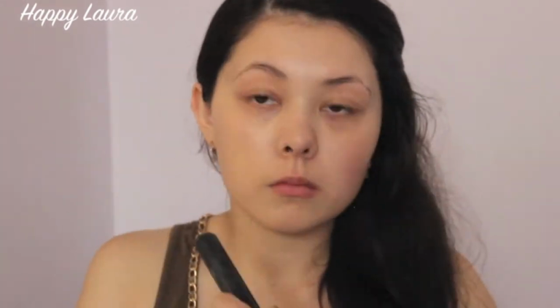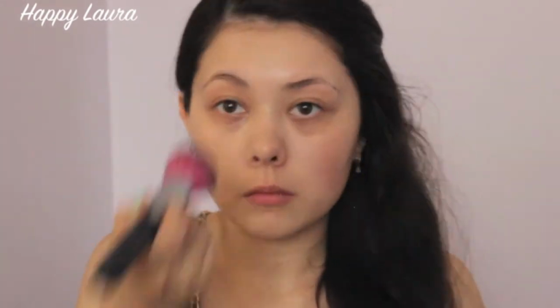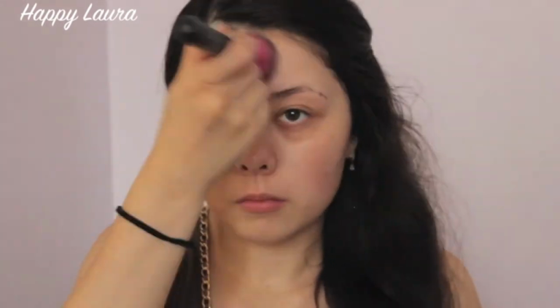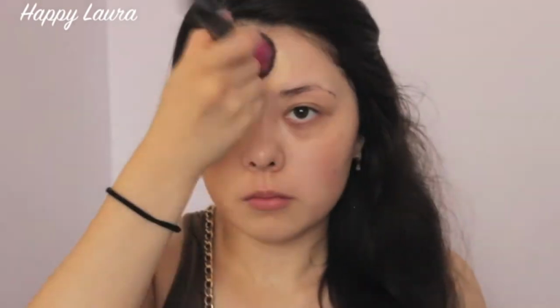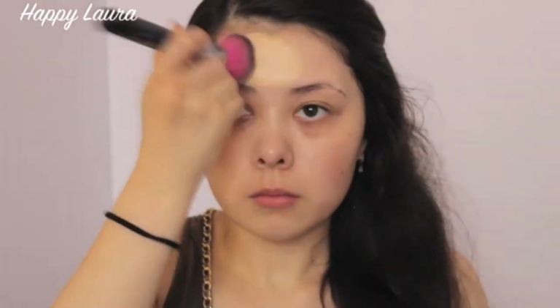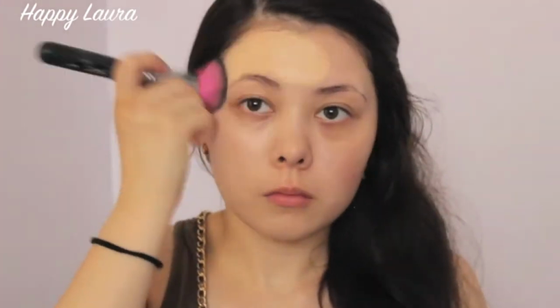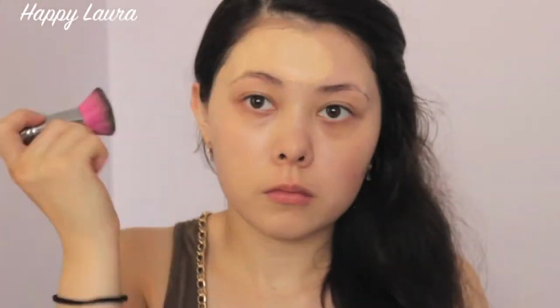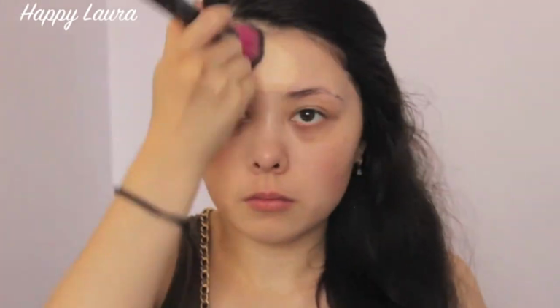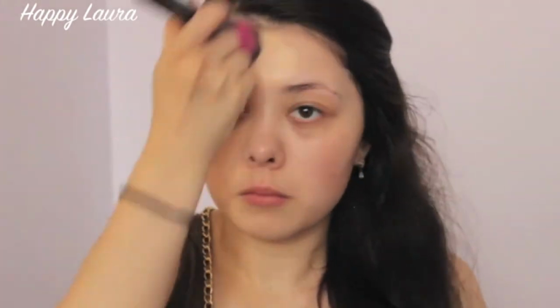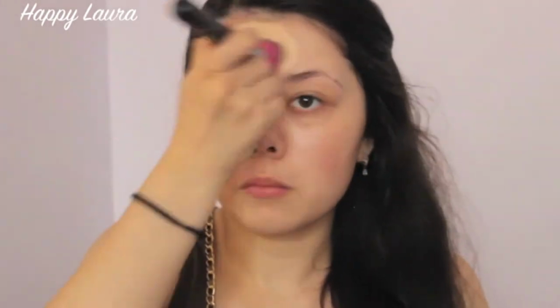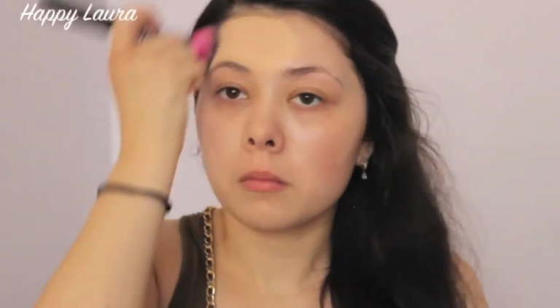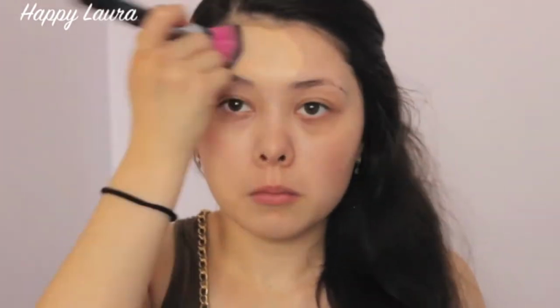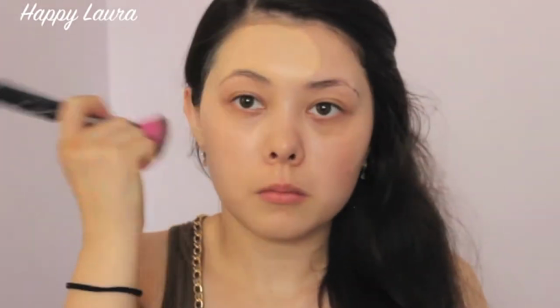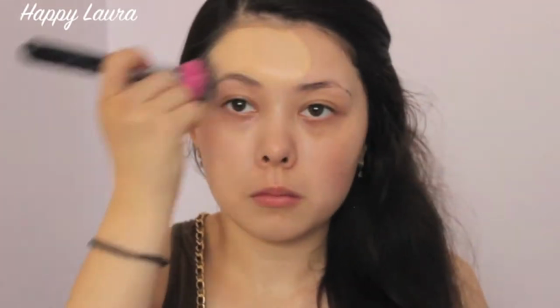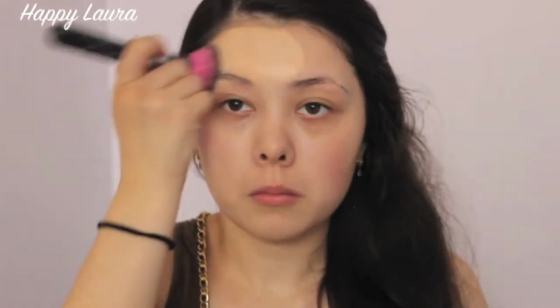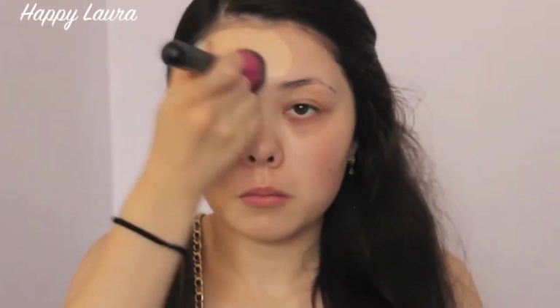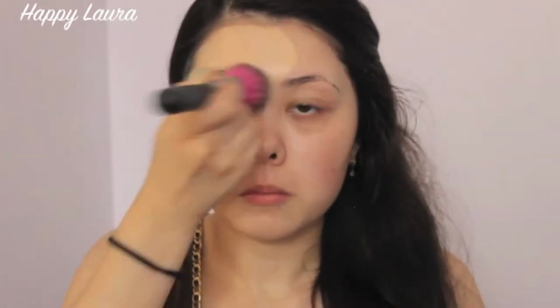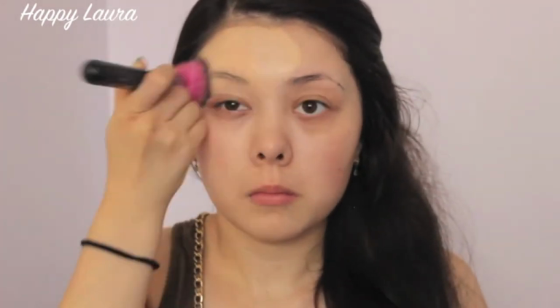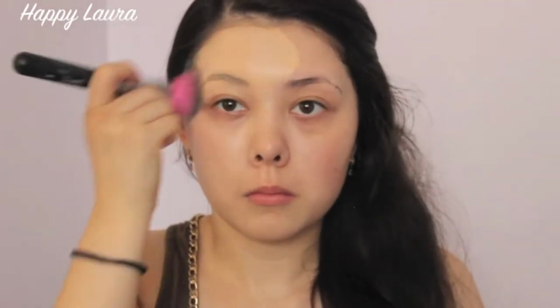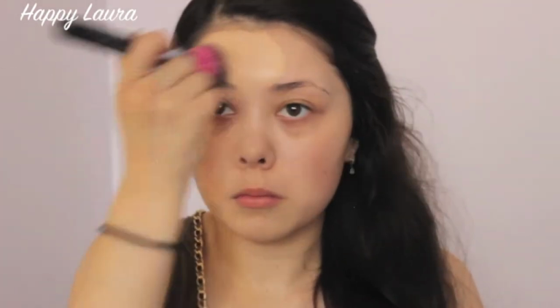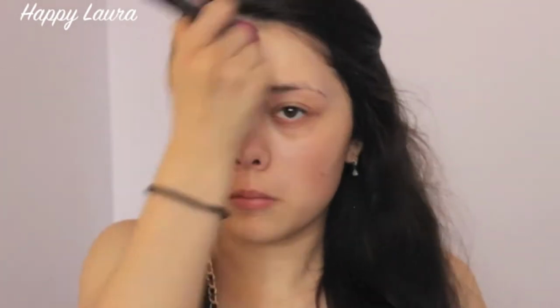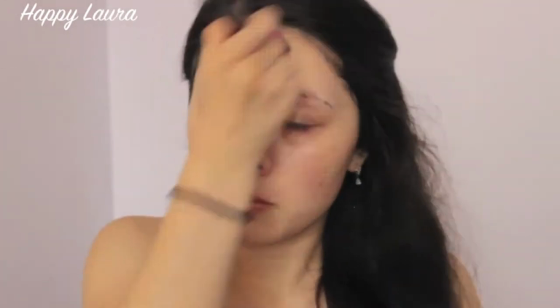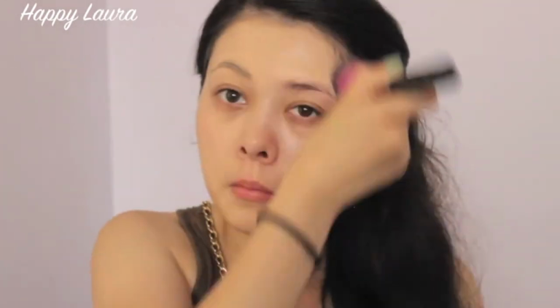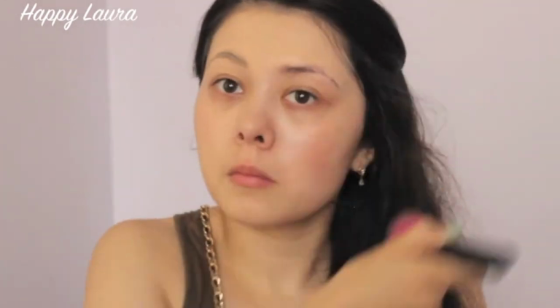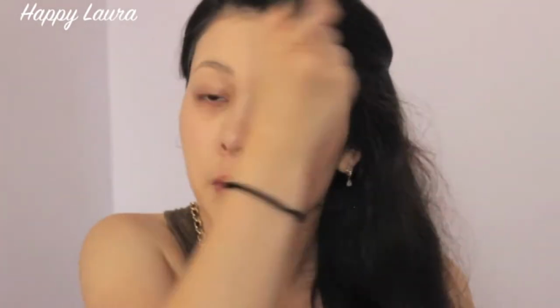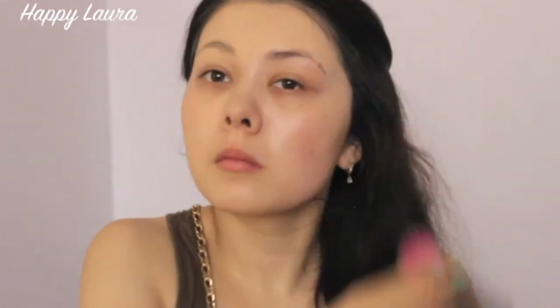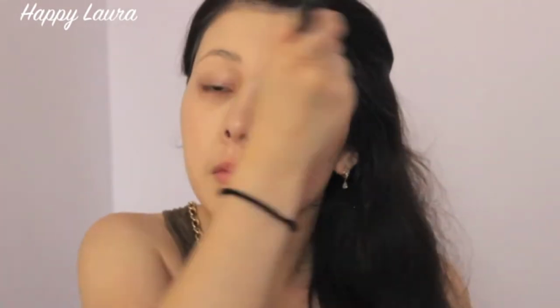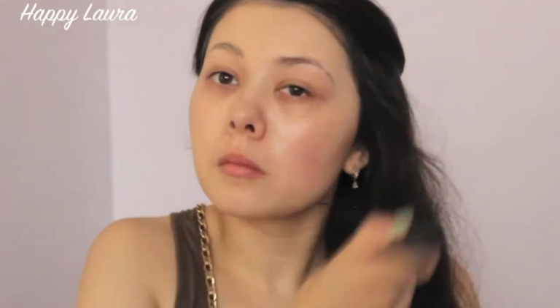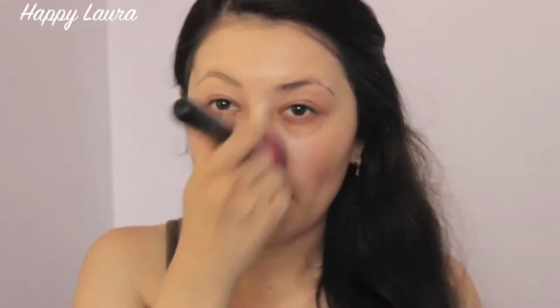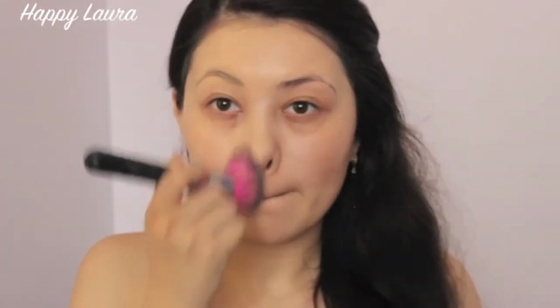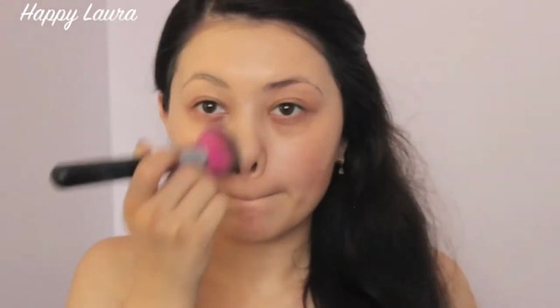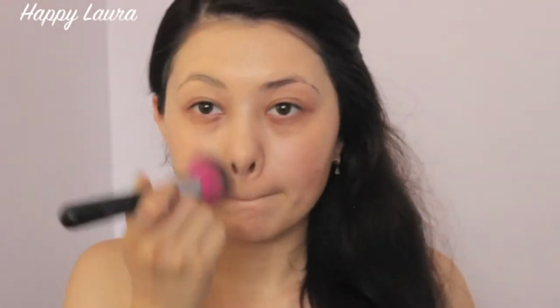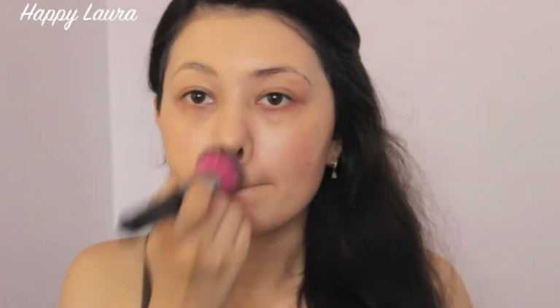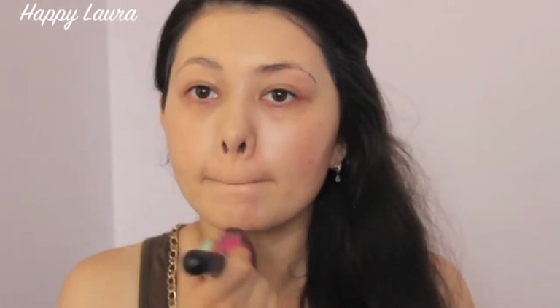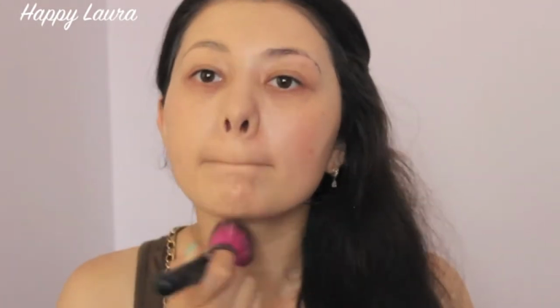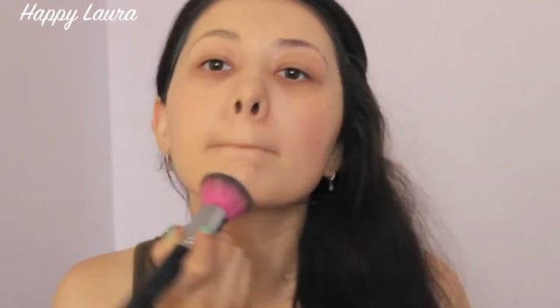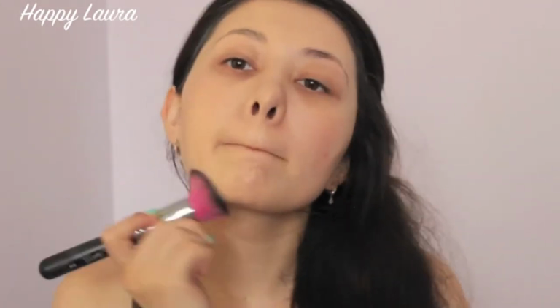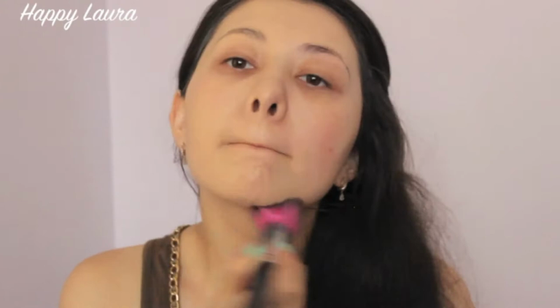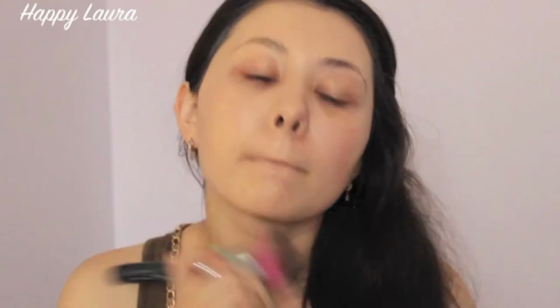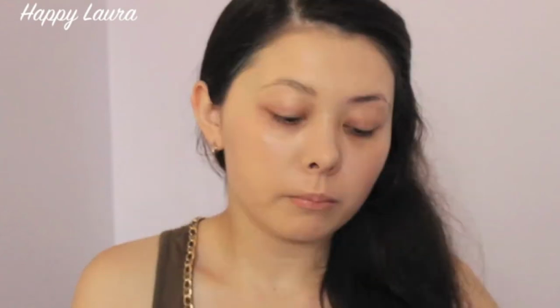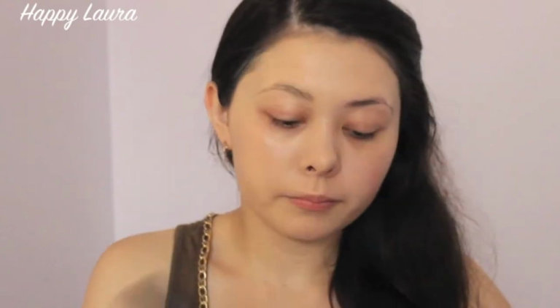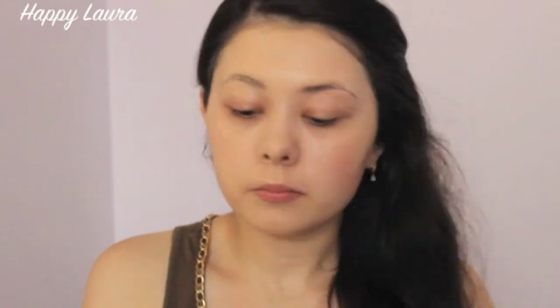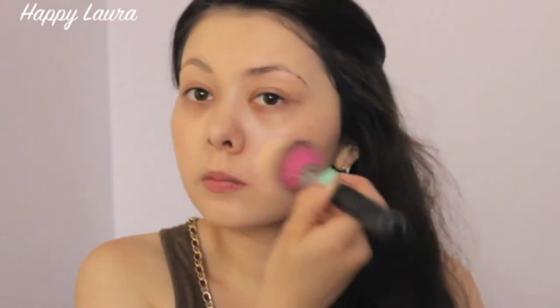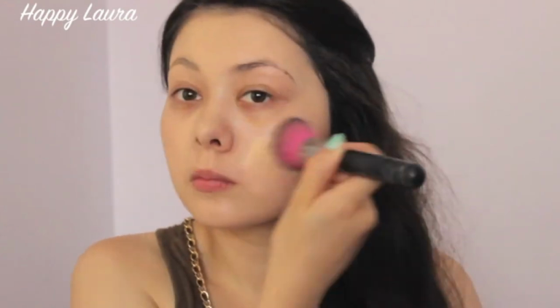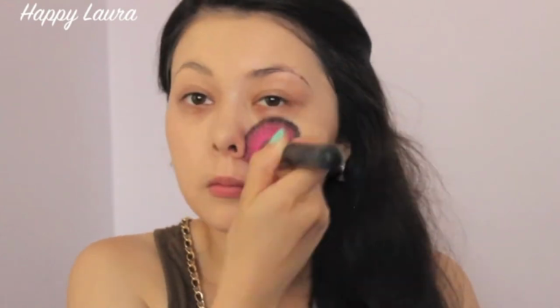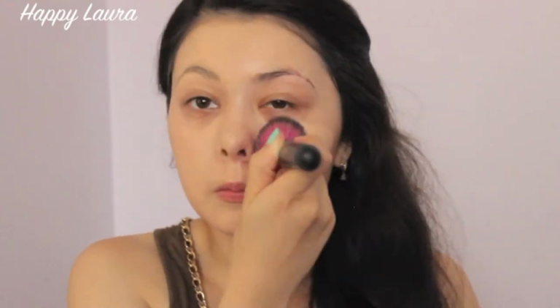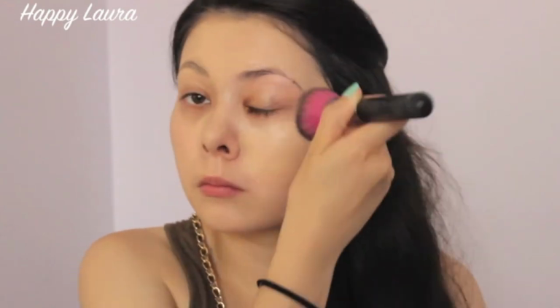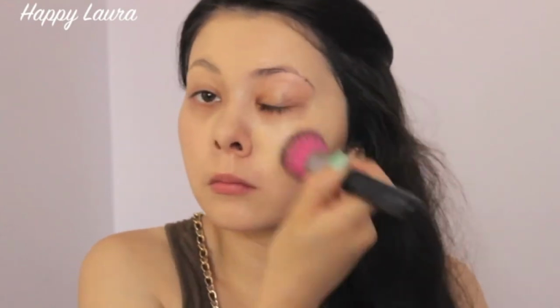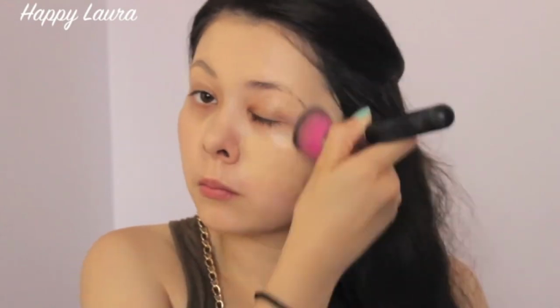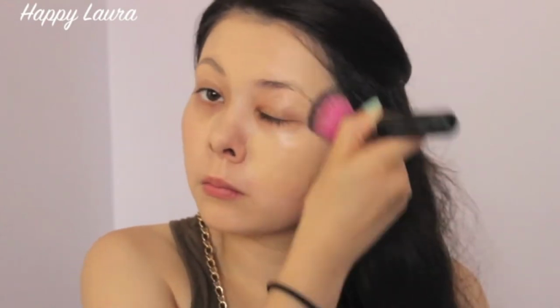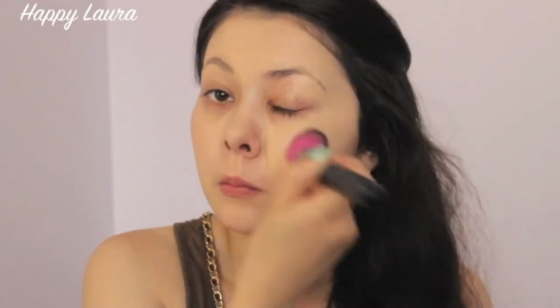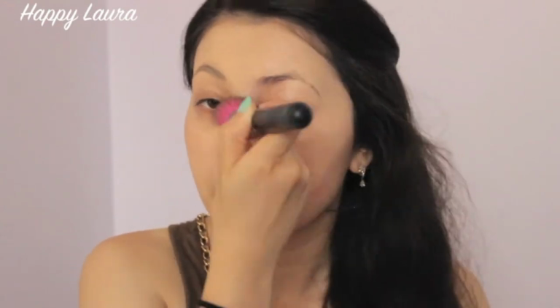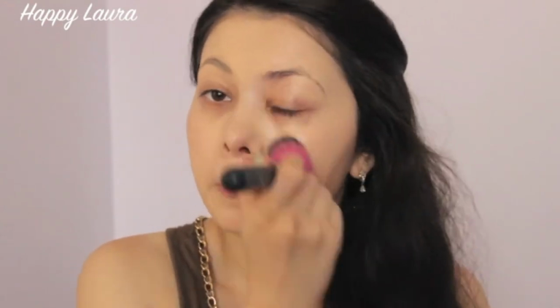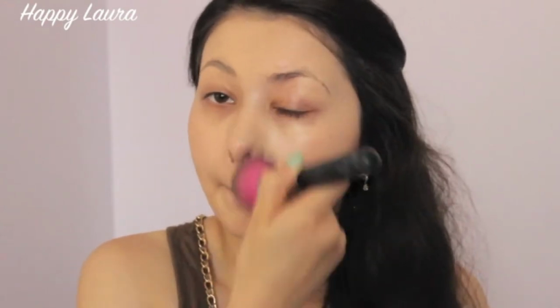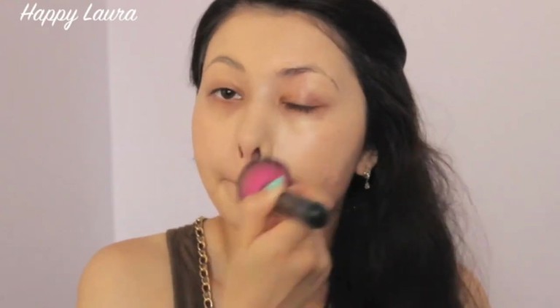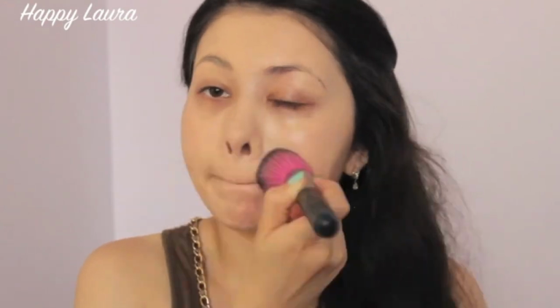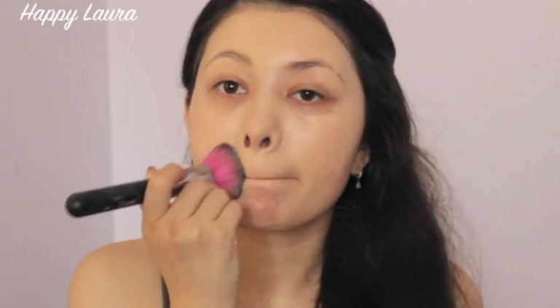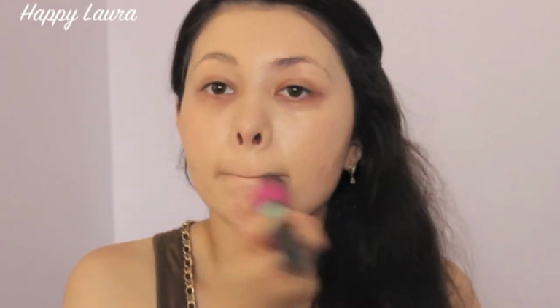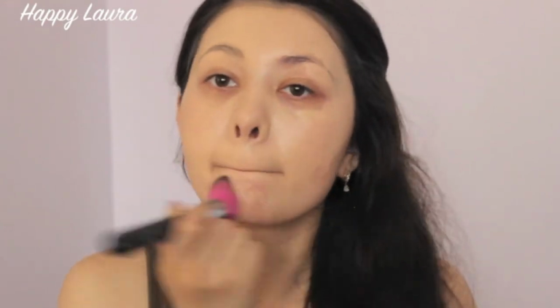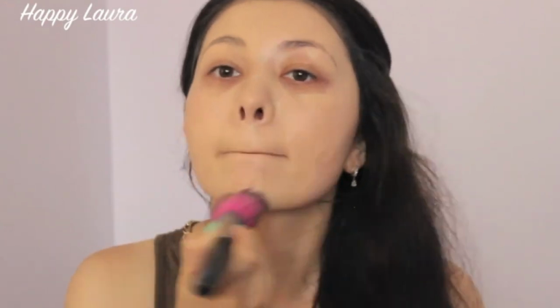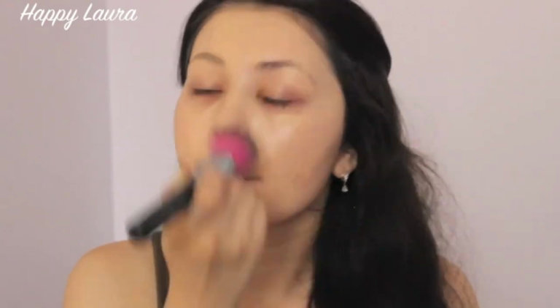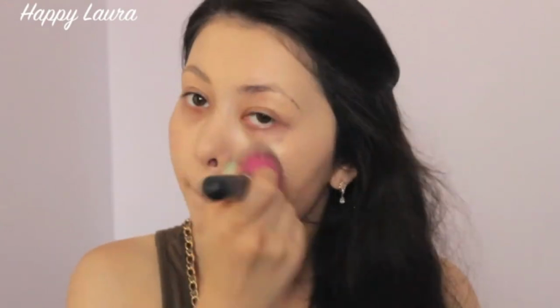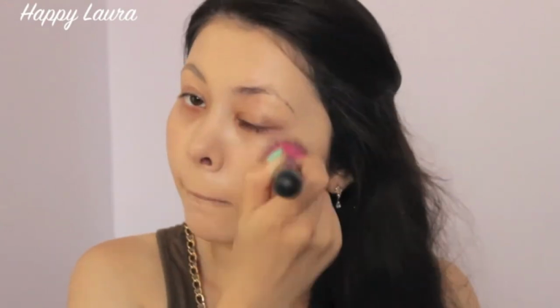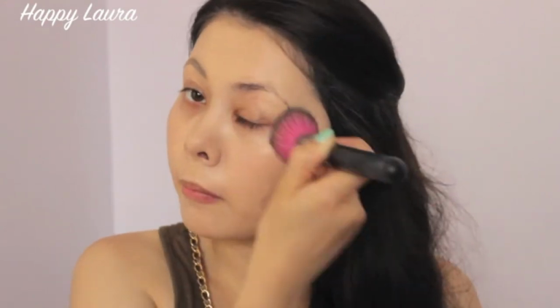Using my L'Oreal True Match, I'm just going to be going over my face just to even out my skin tone just a little bit.